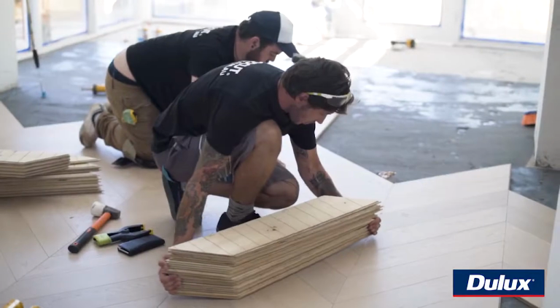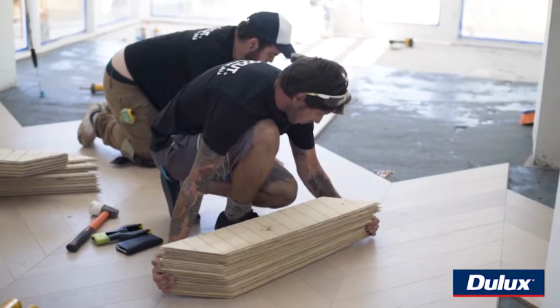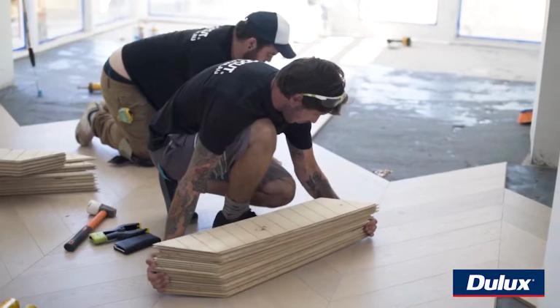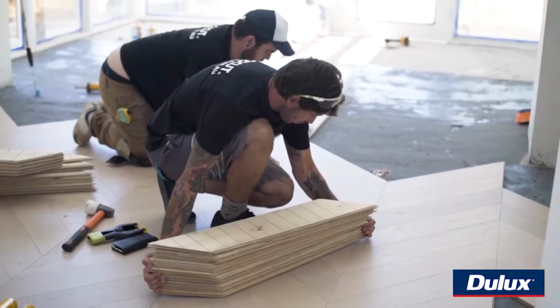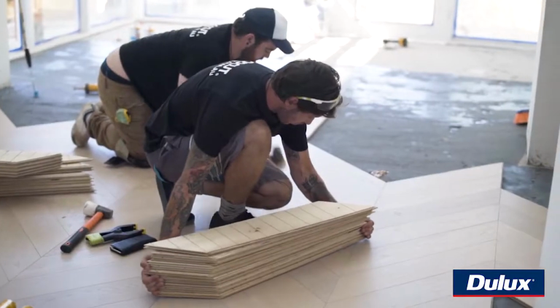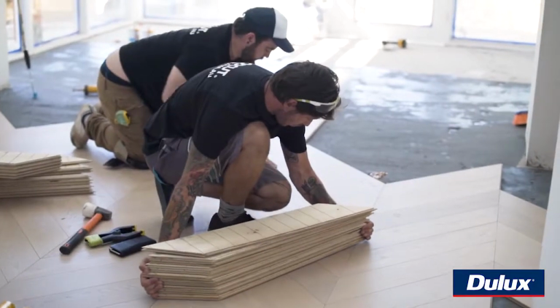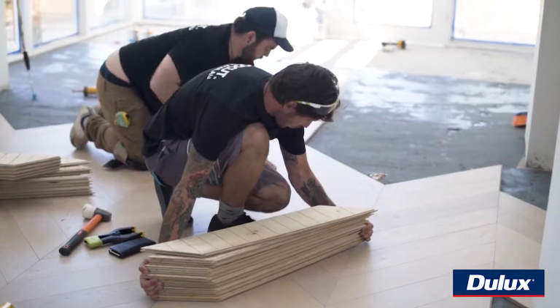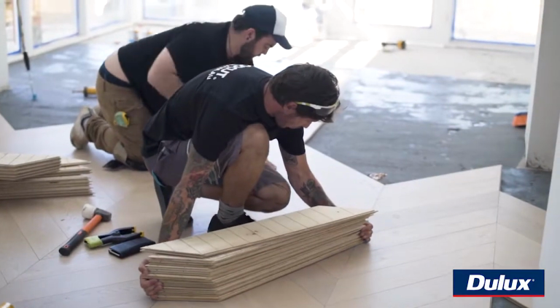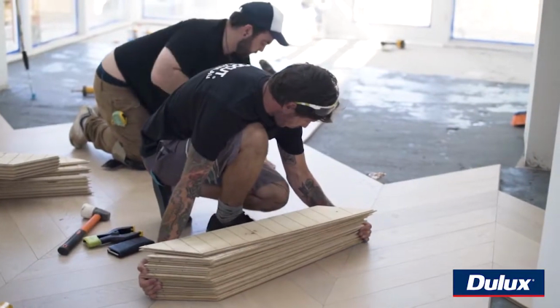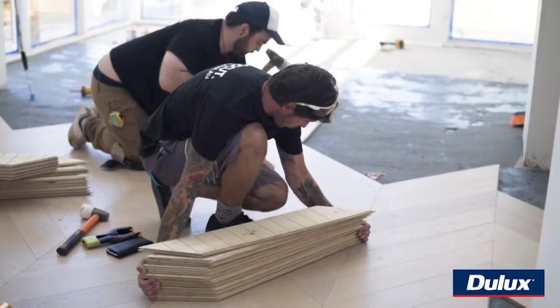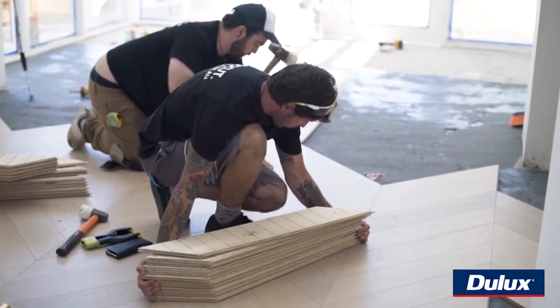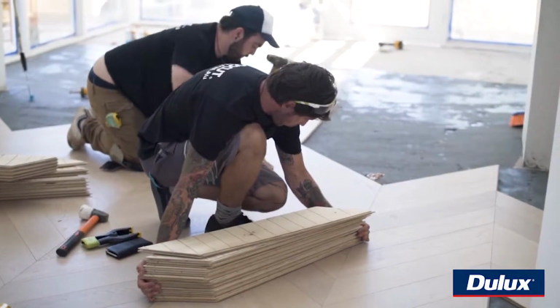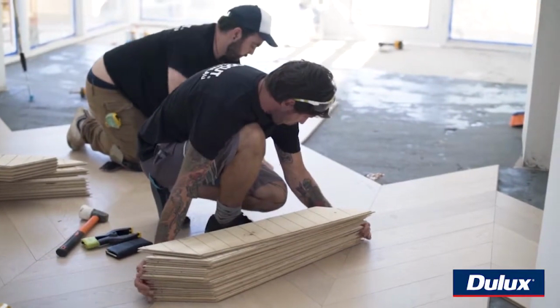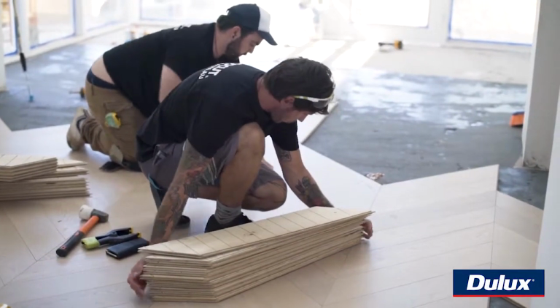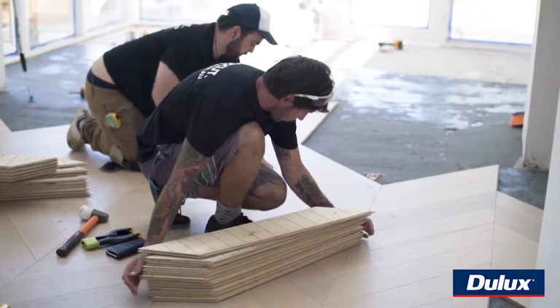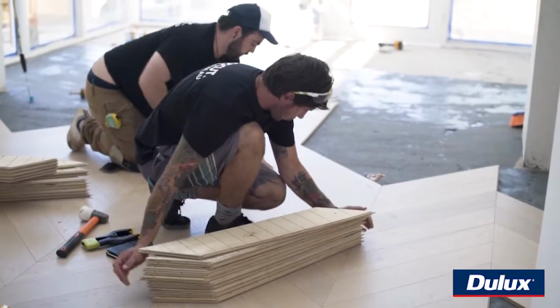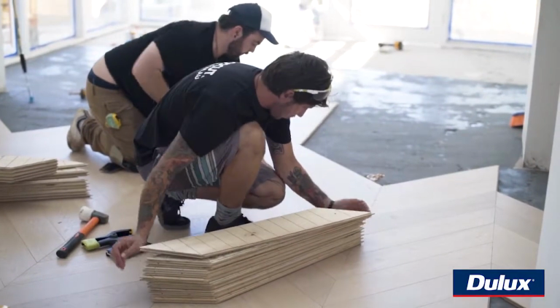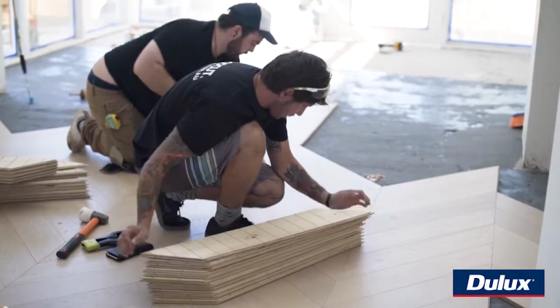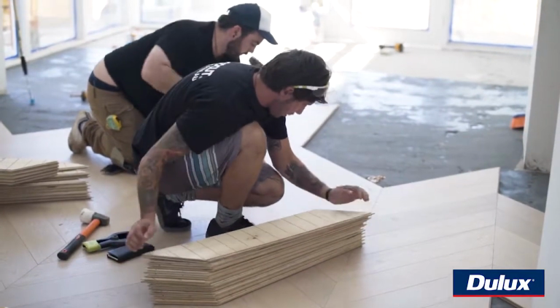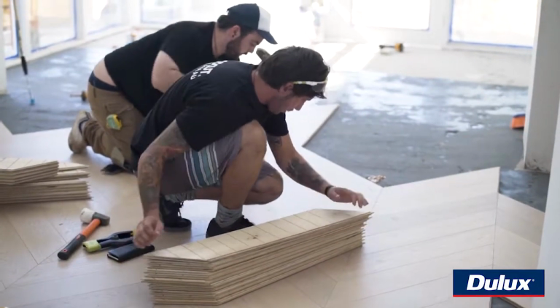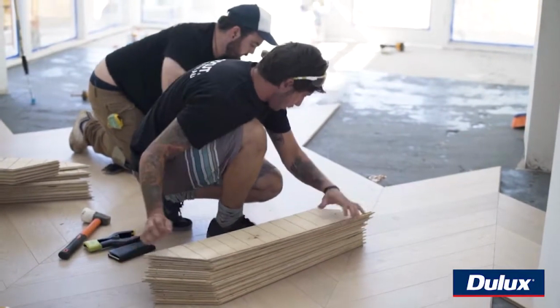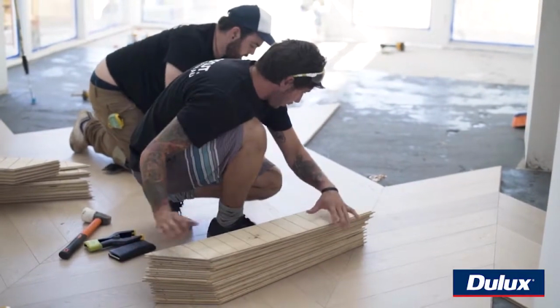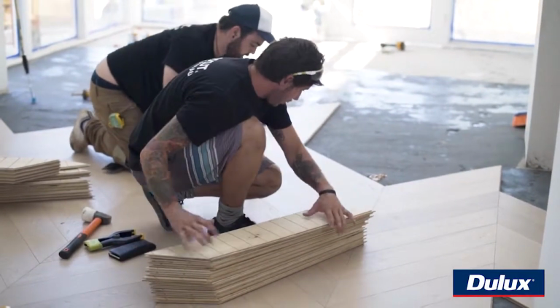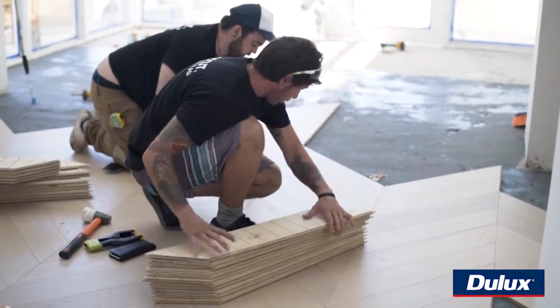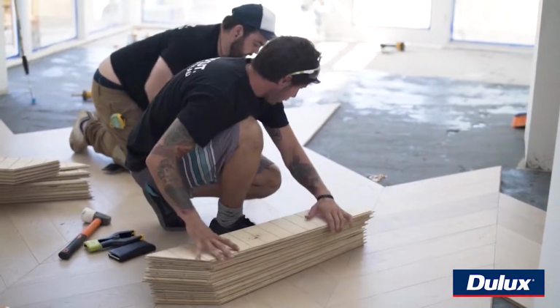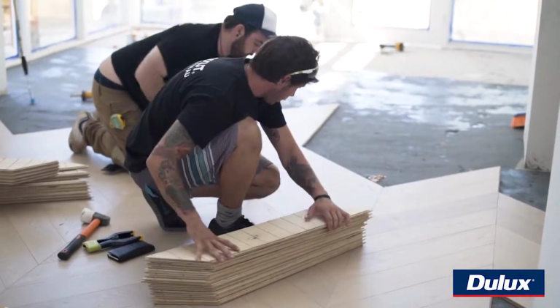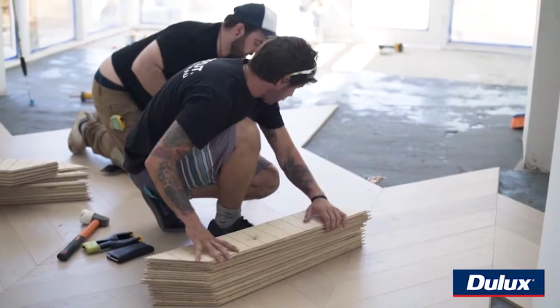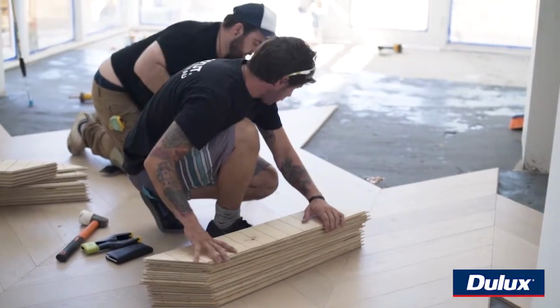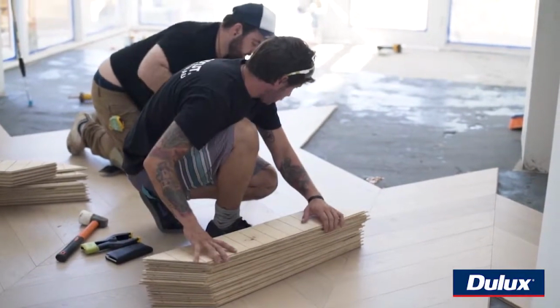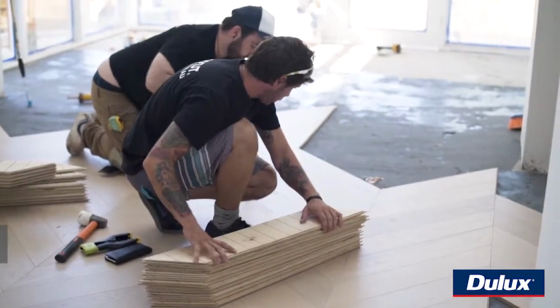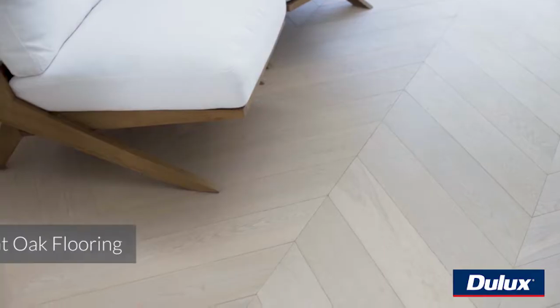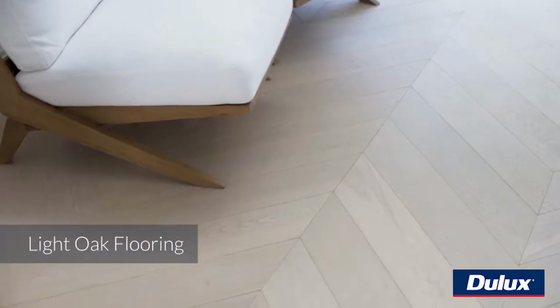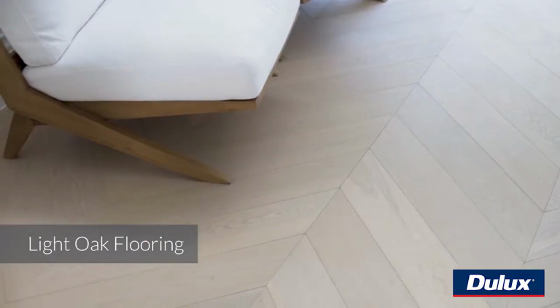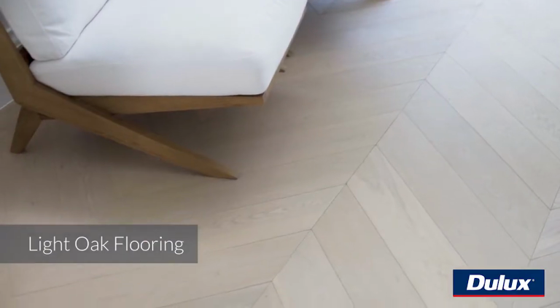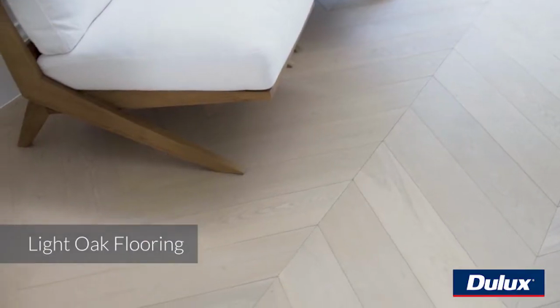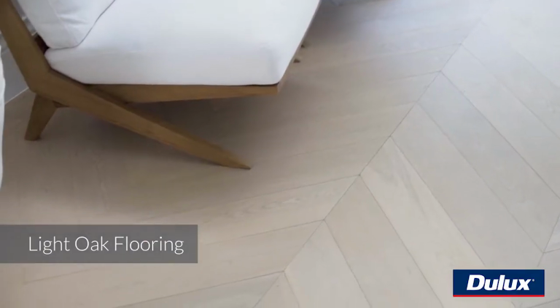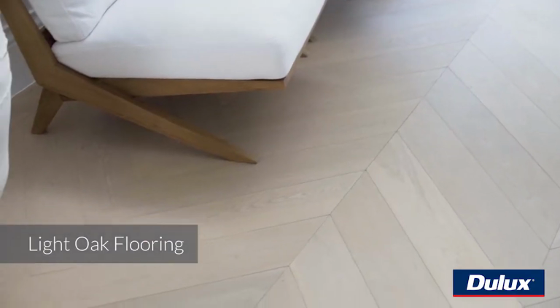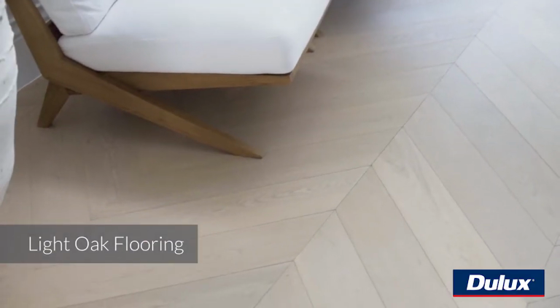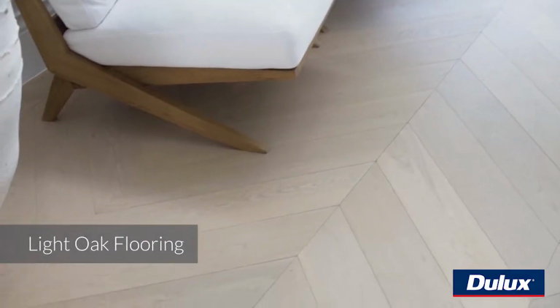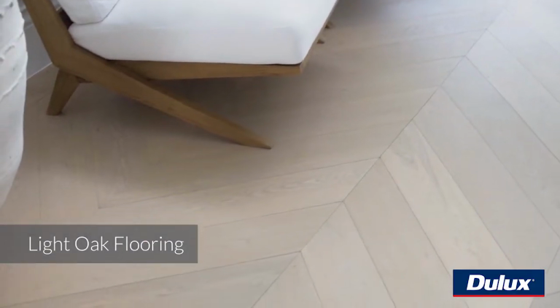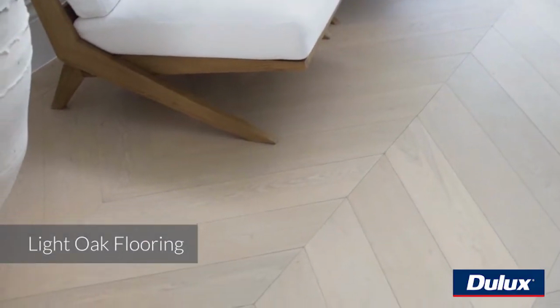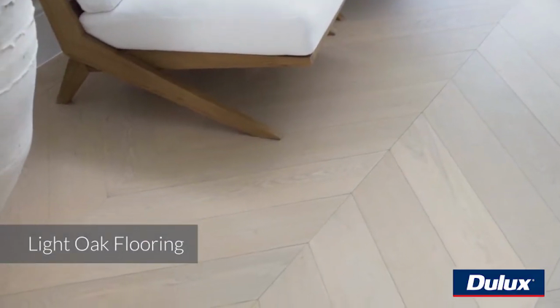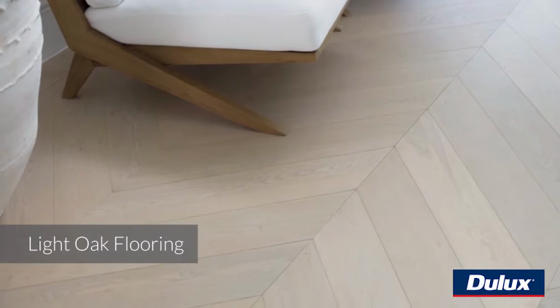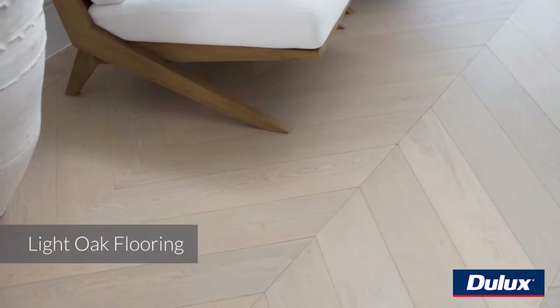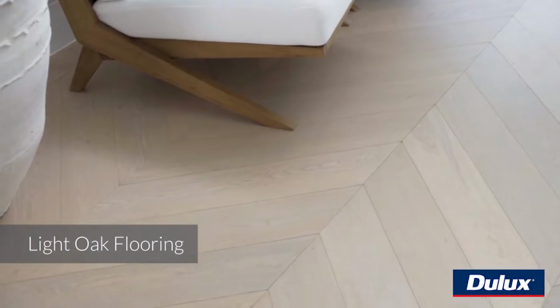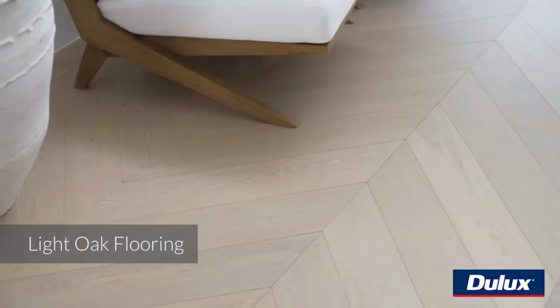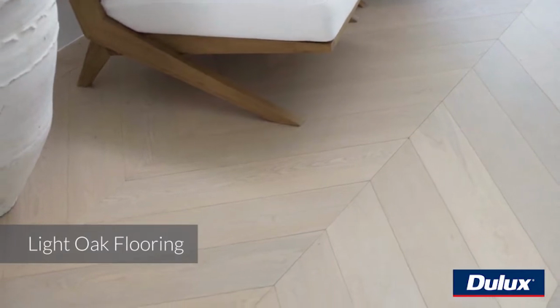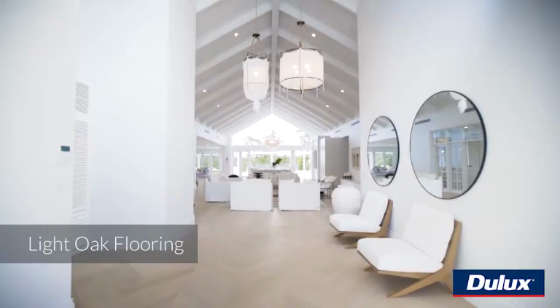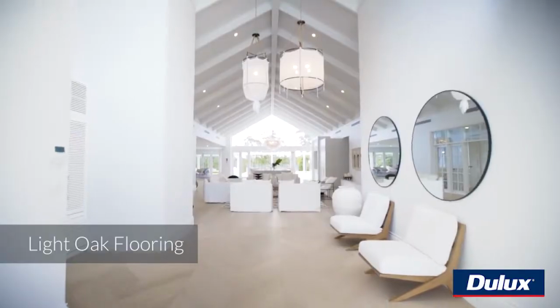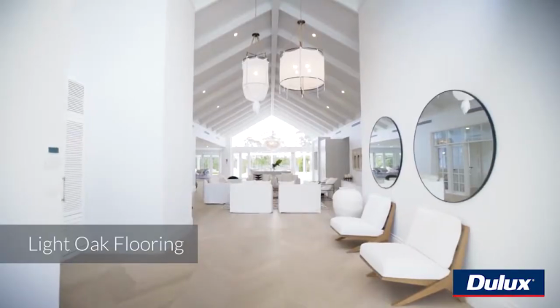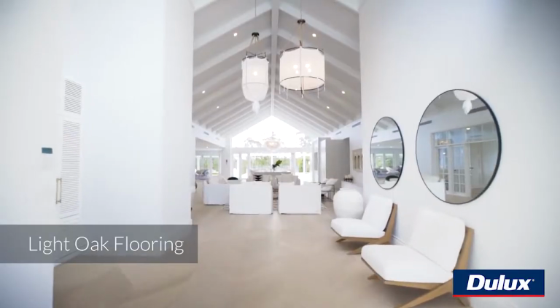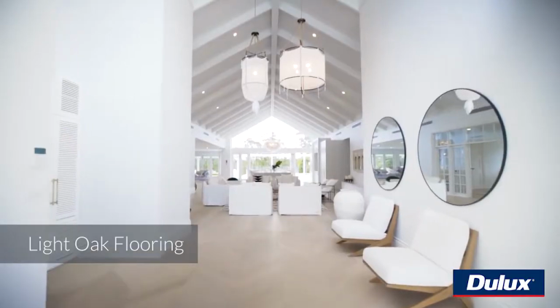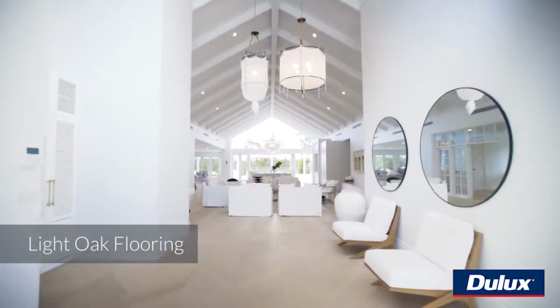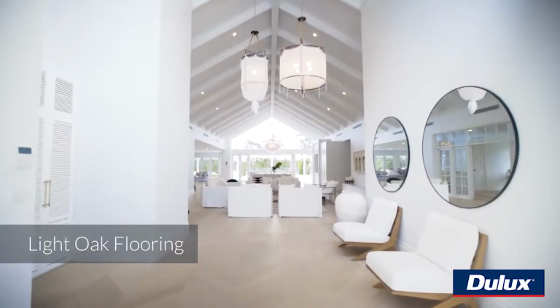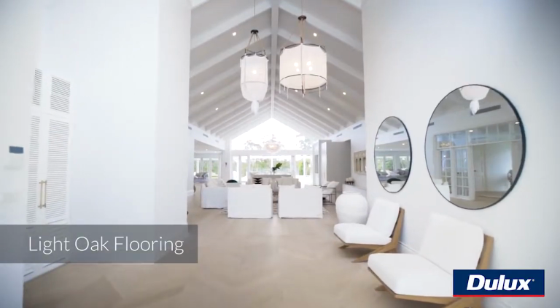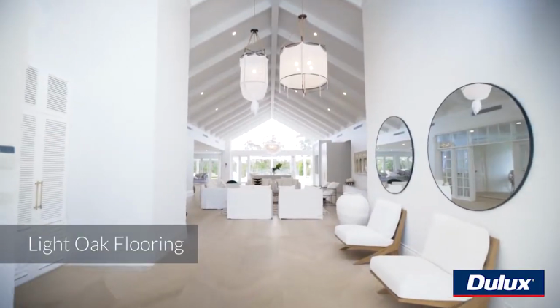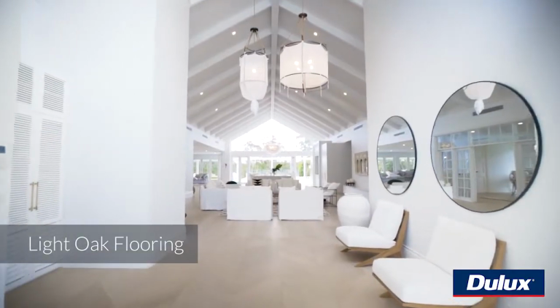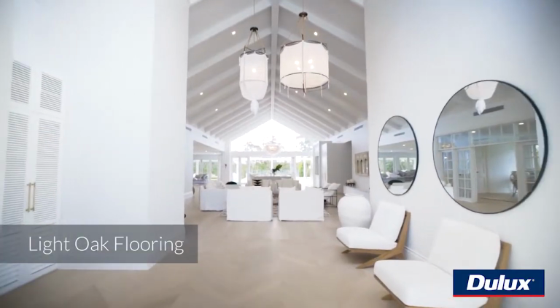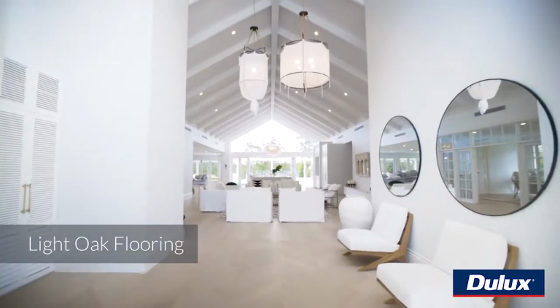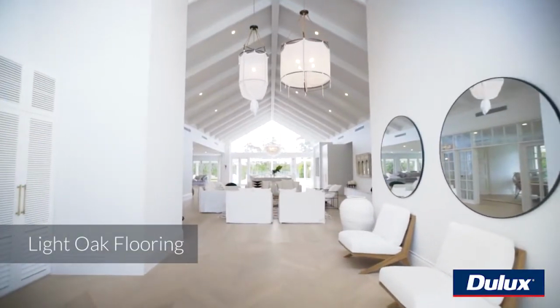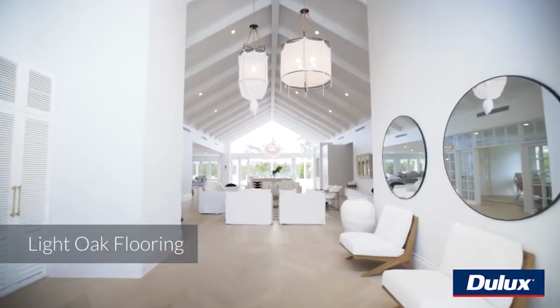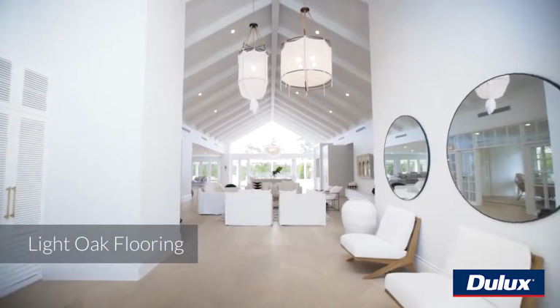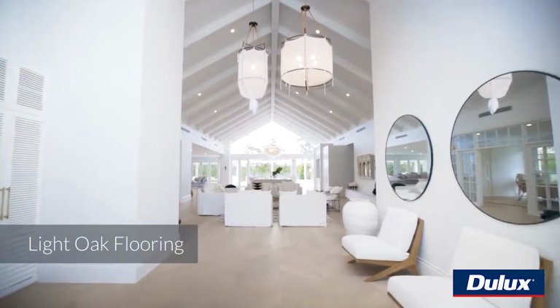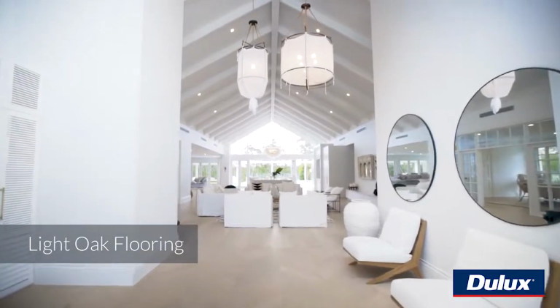And then for the floors, I actually went with a white oiled oak. I wanted to add a little bit of warmth and texture to the space, and we've done that with these floors.